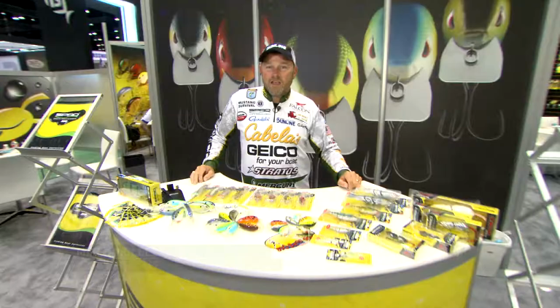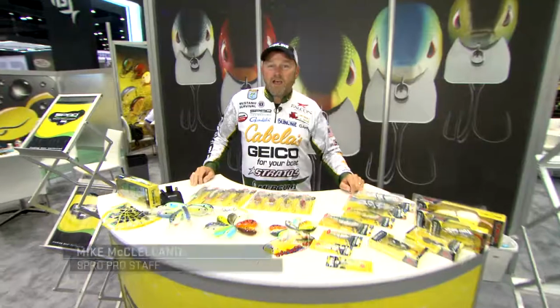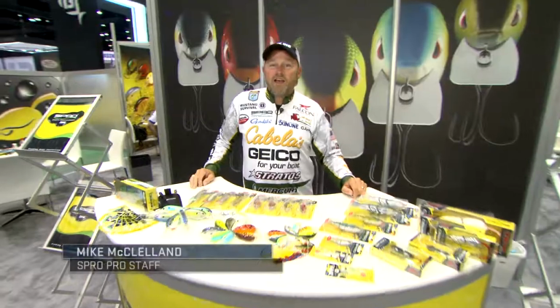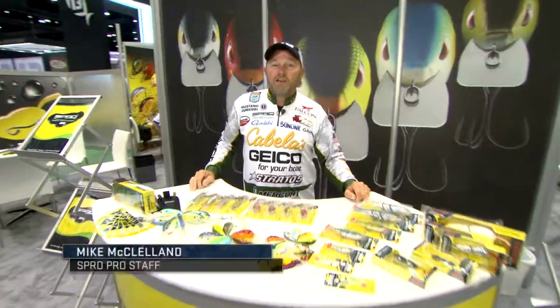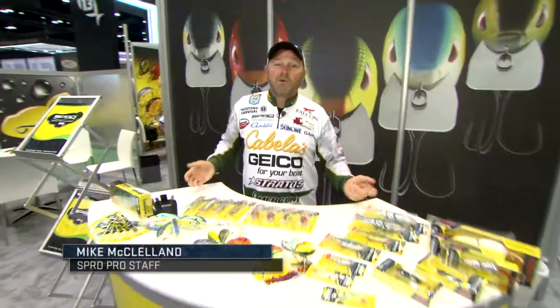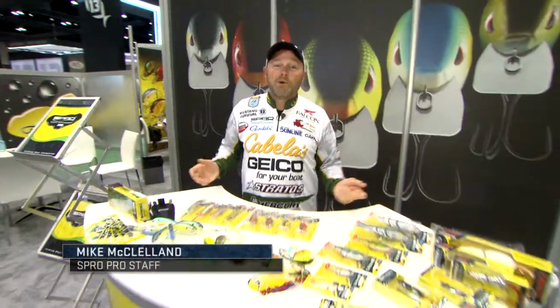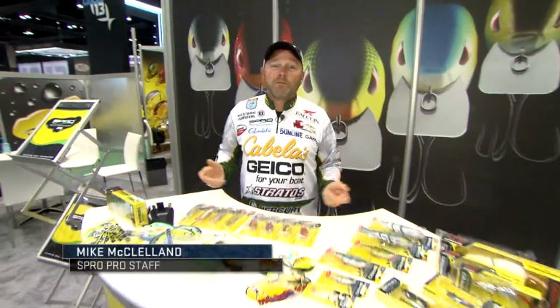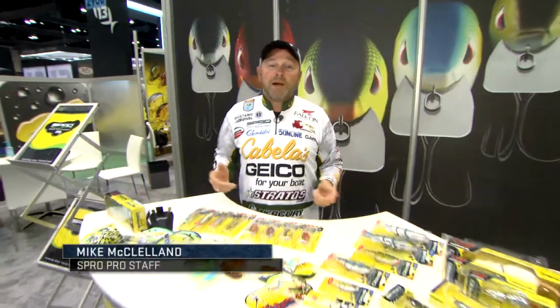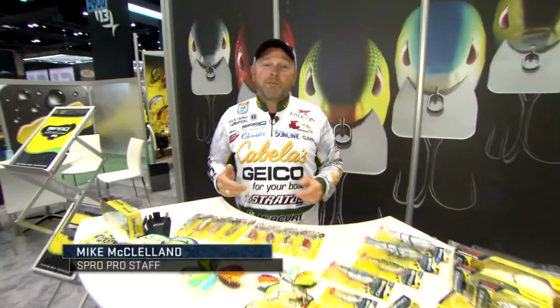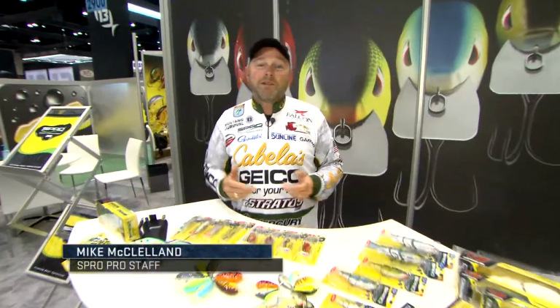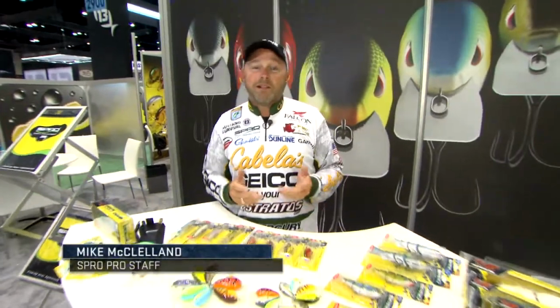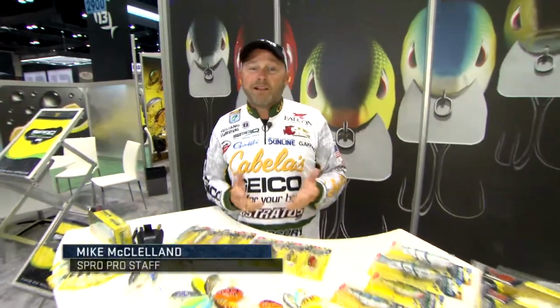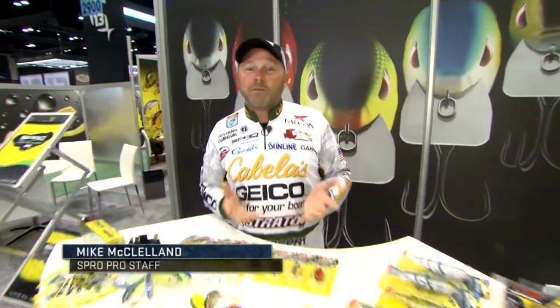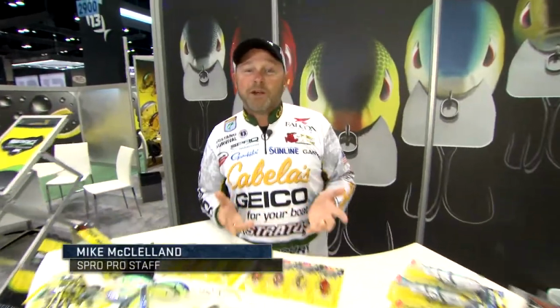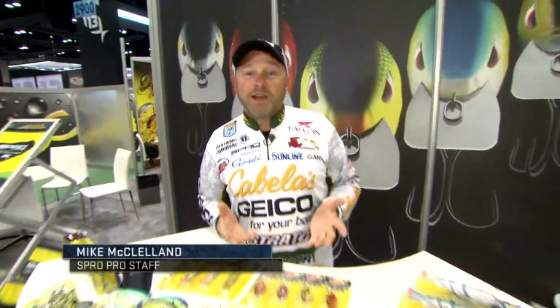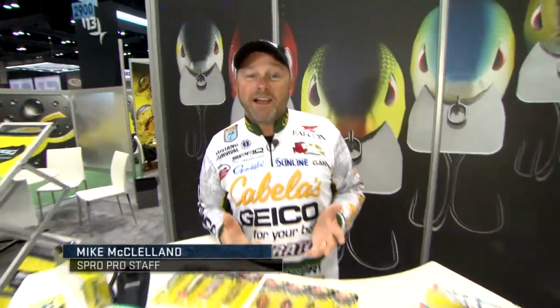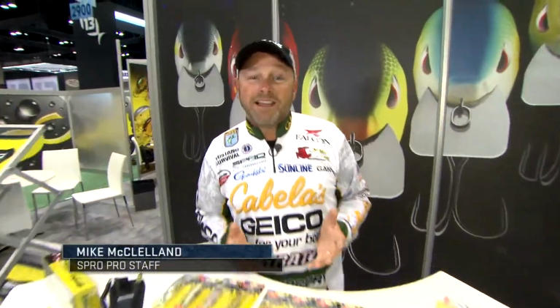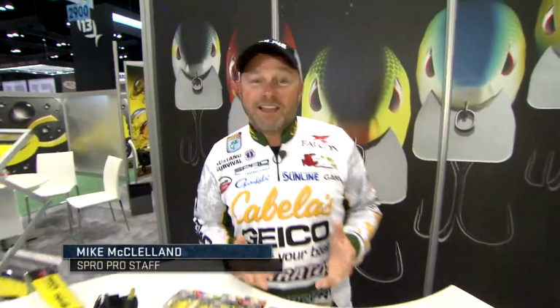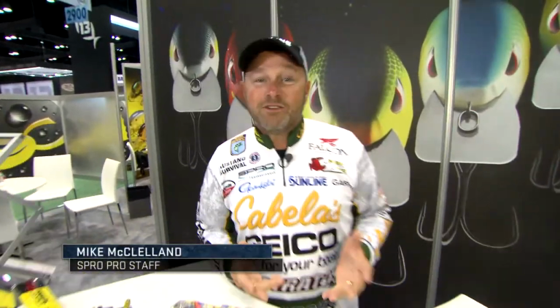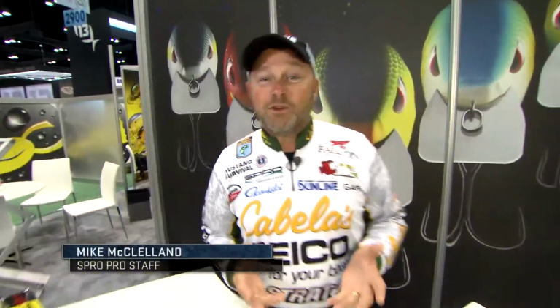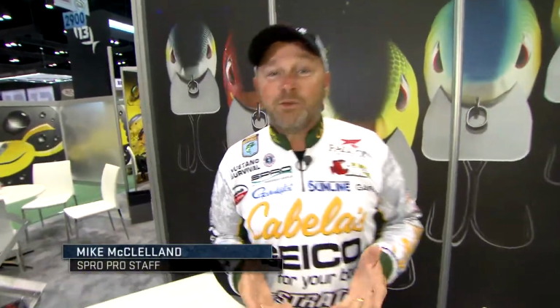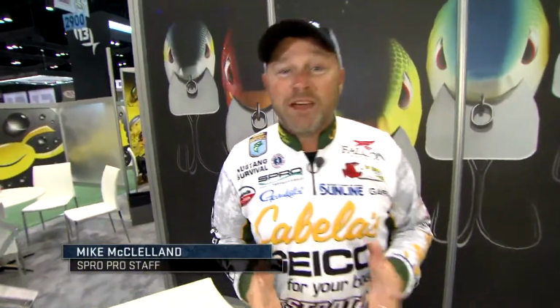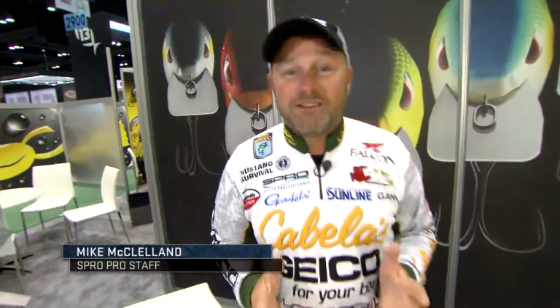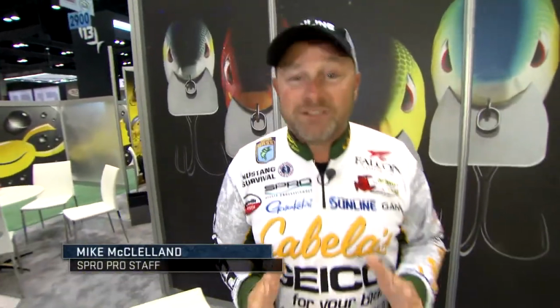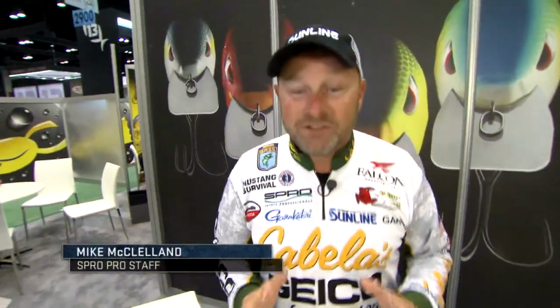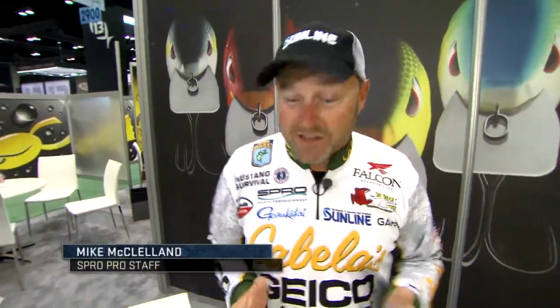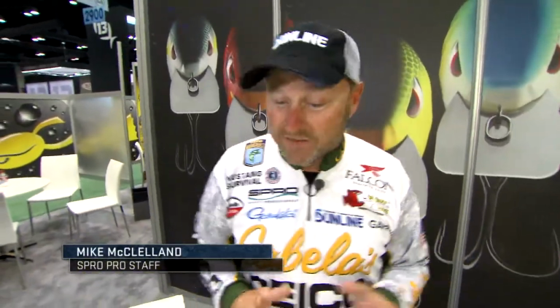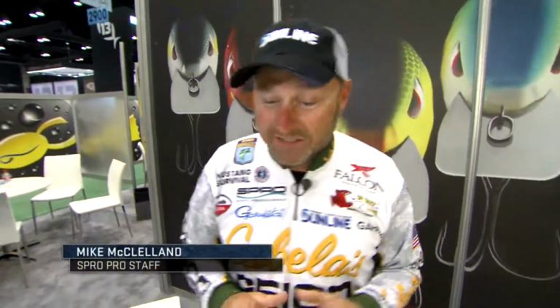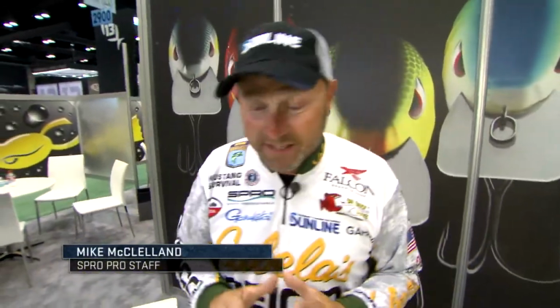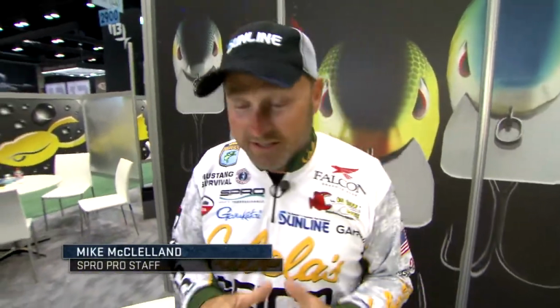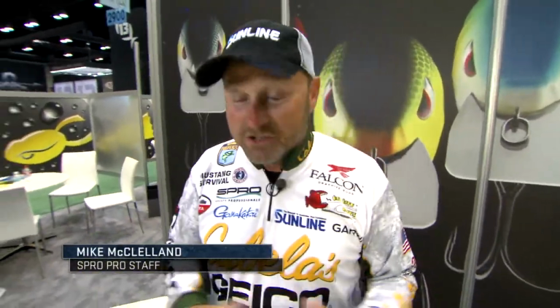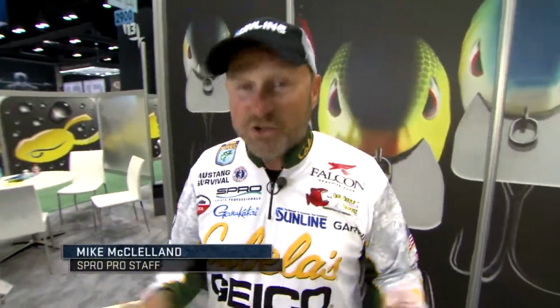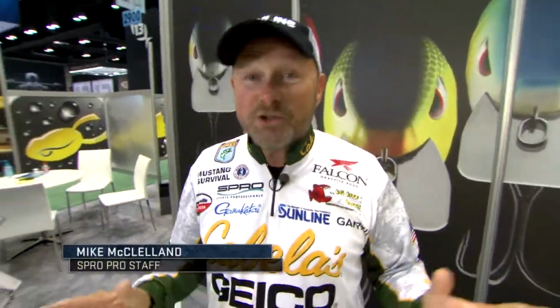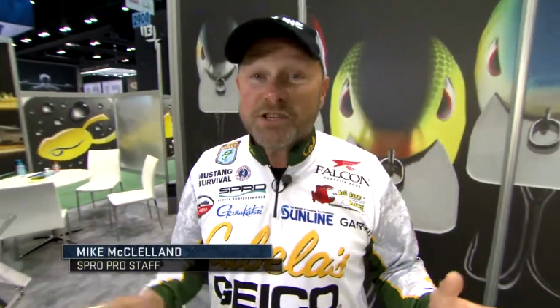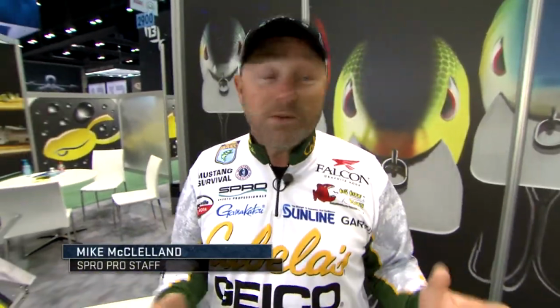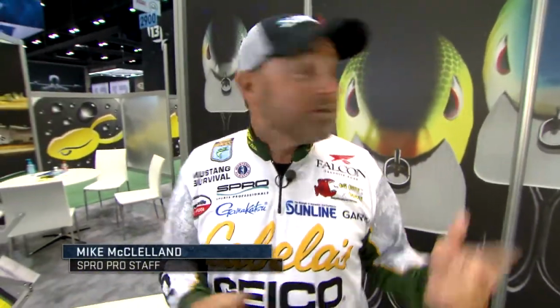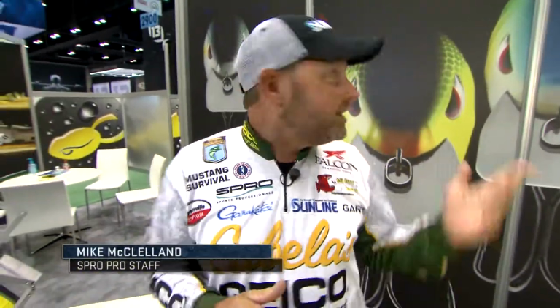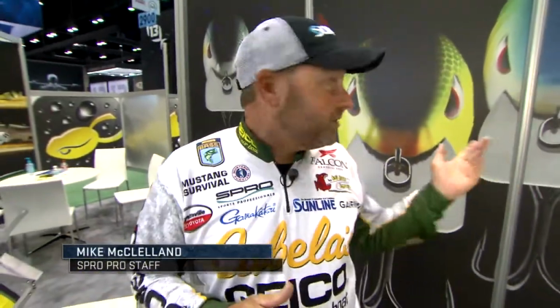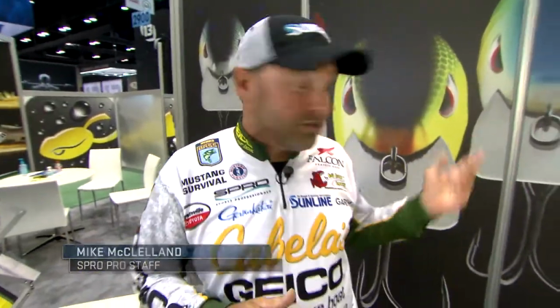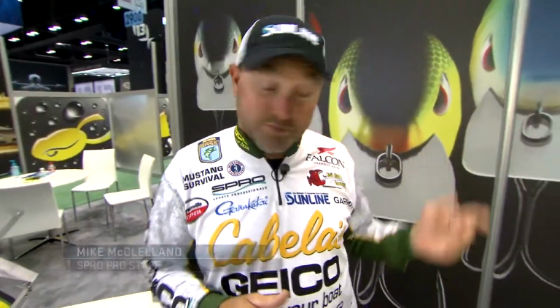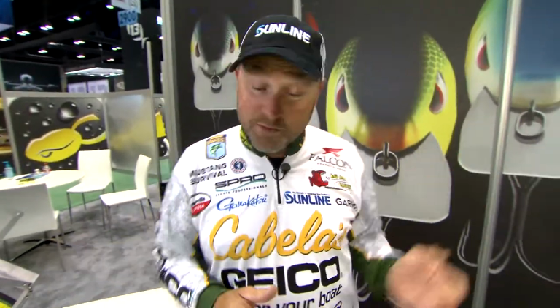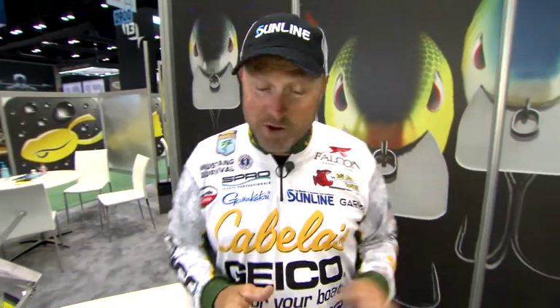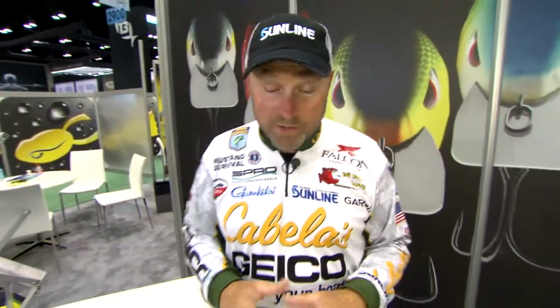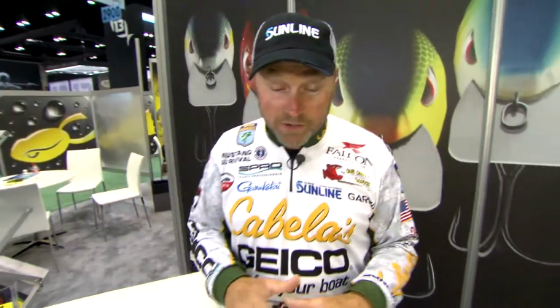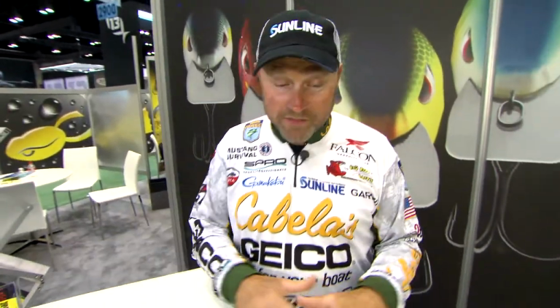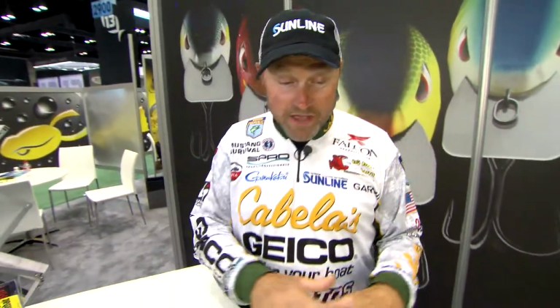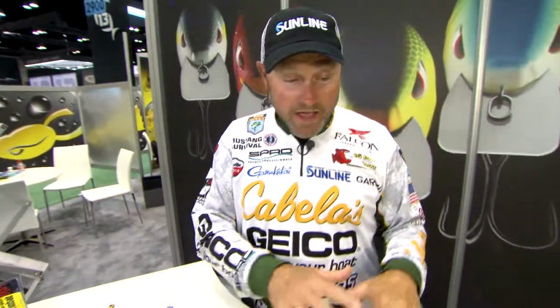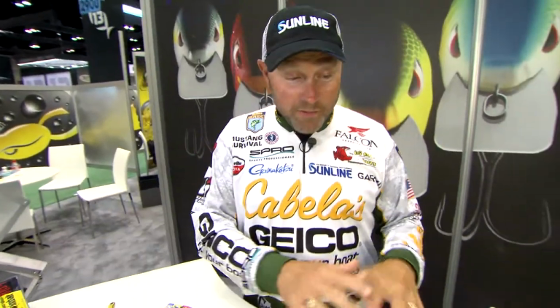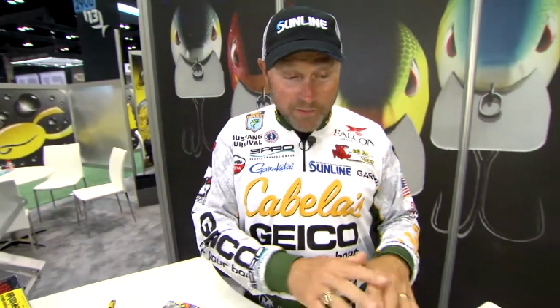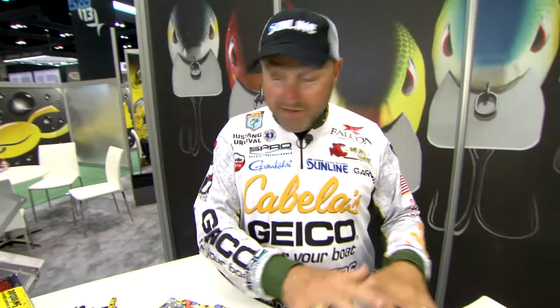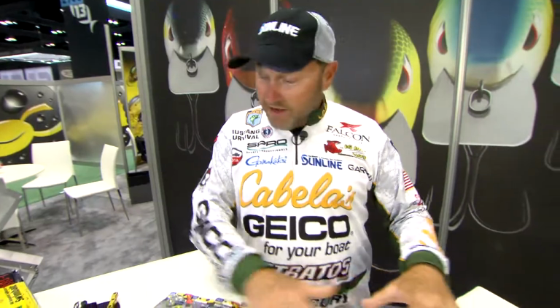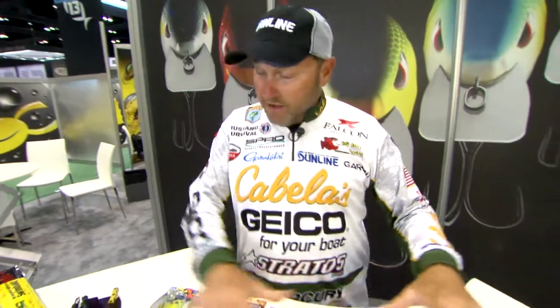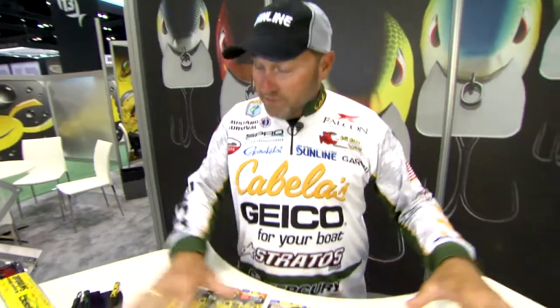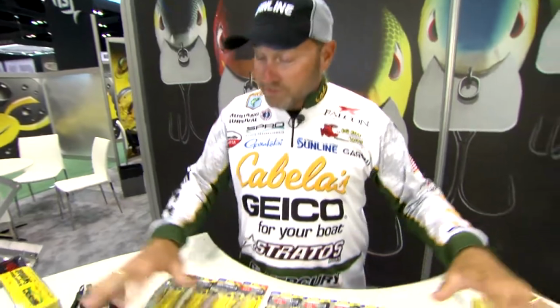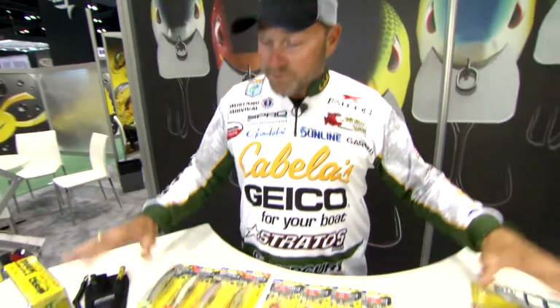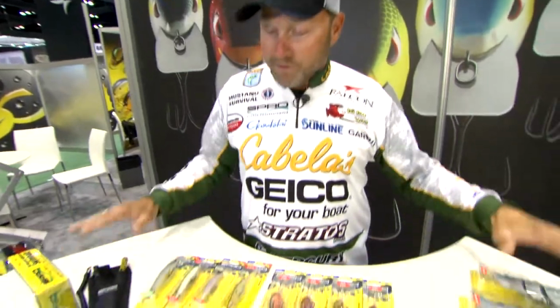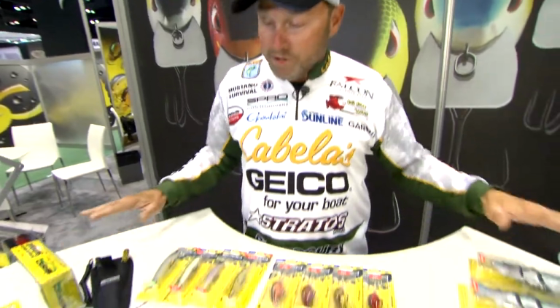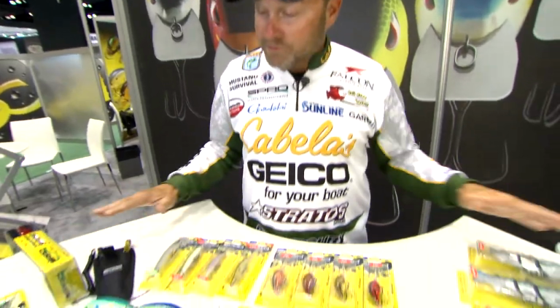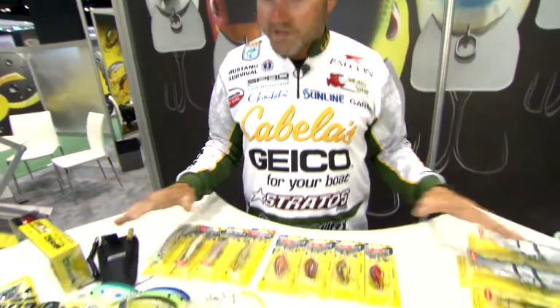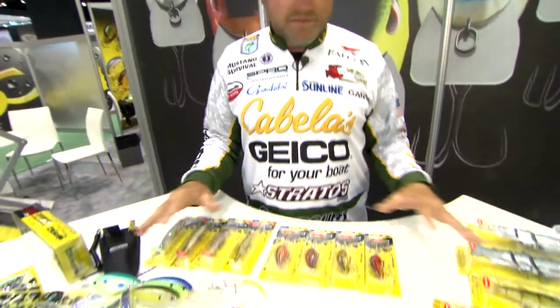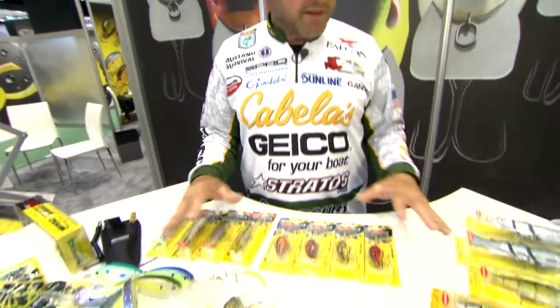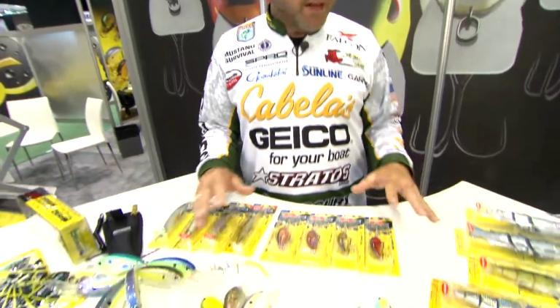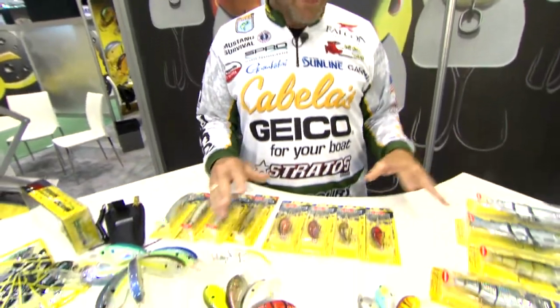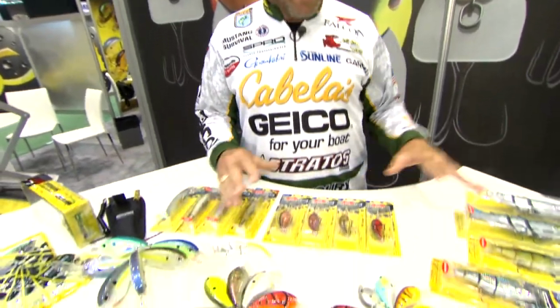Hey everyone, Mike McClellan here at ICAST 2017. As you can see, we're here at the Spro booth and we've got all this Spro stuff laid out.